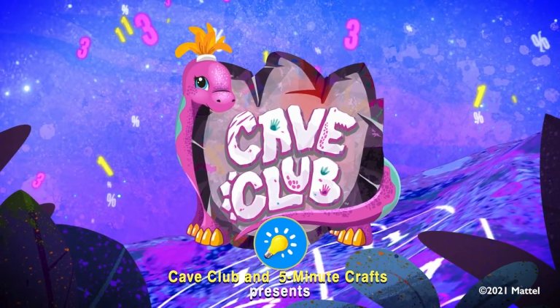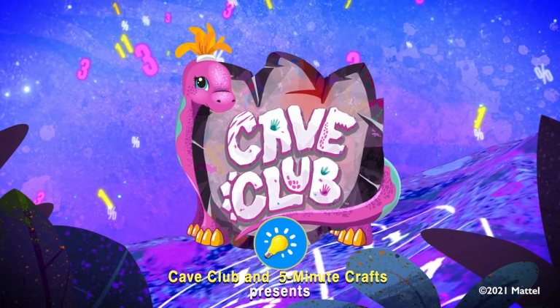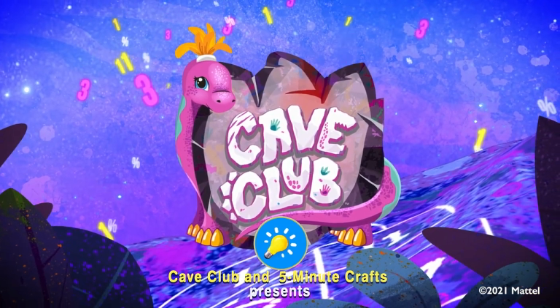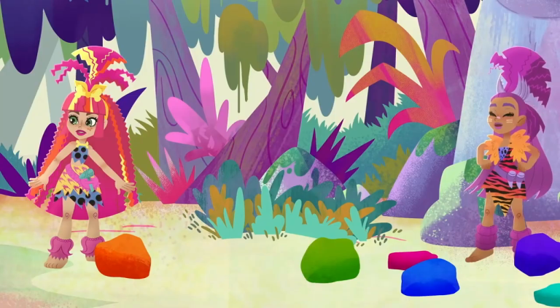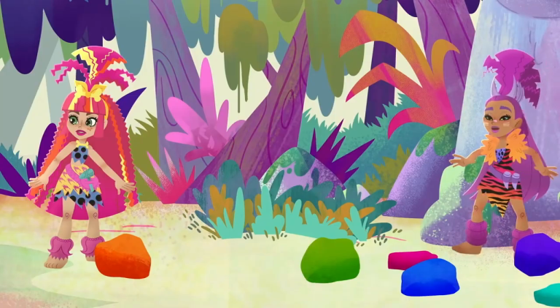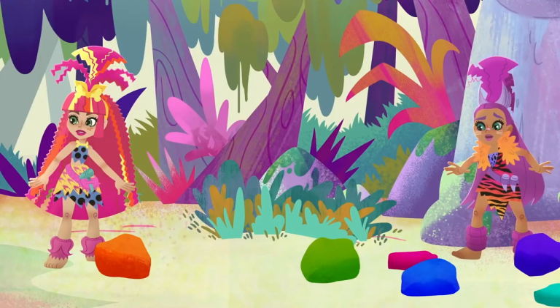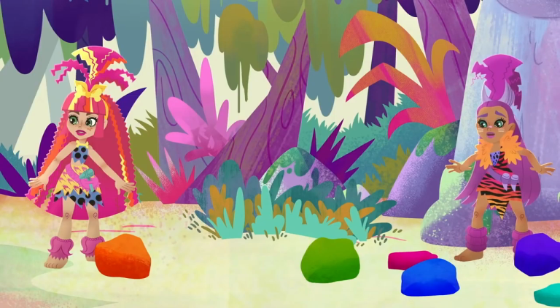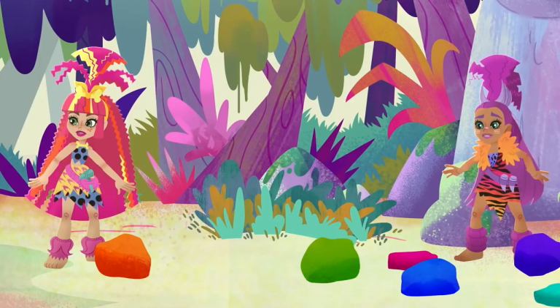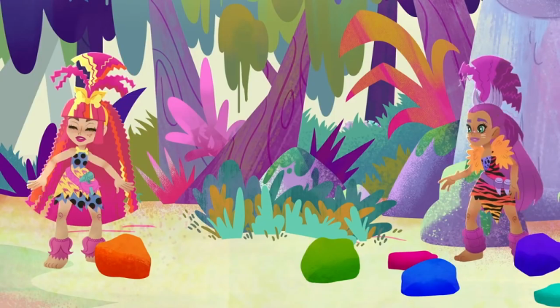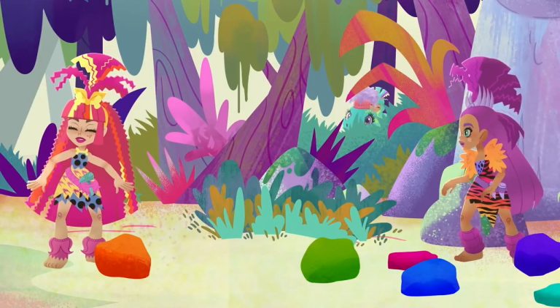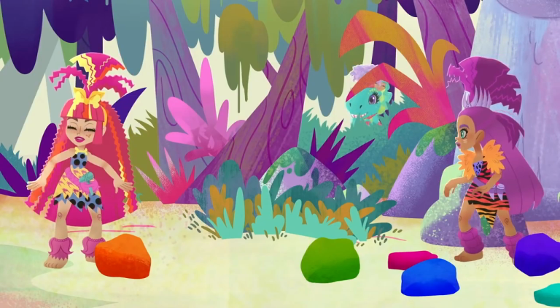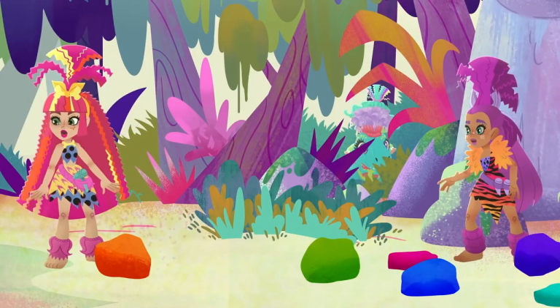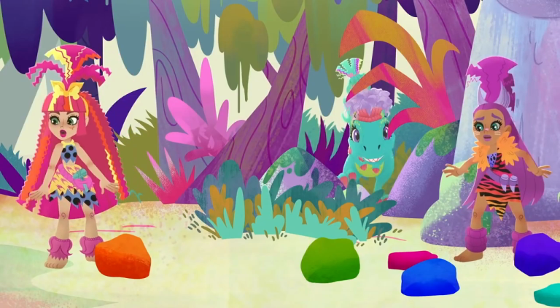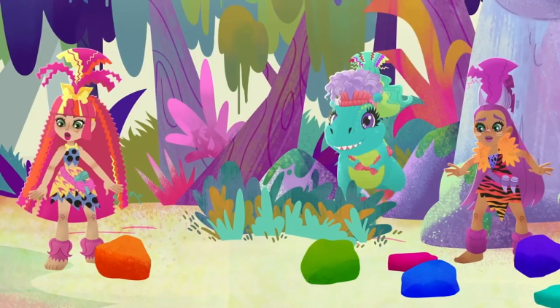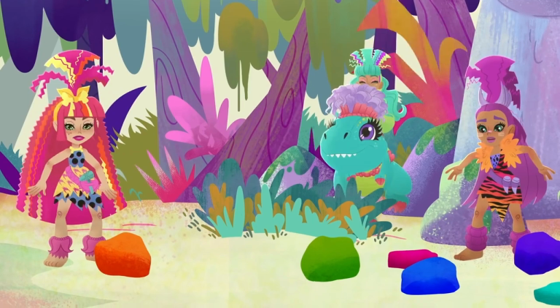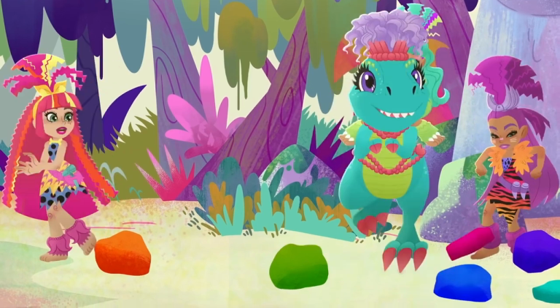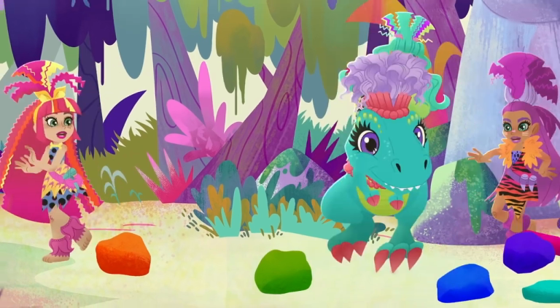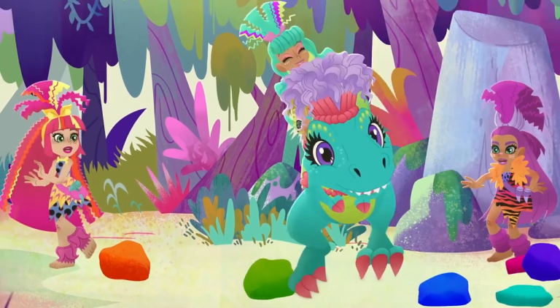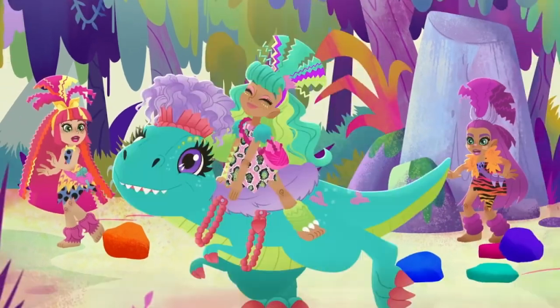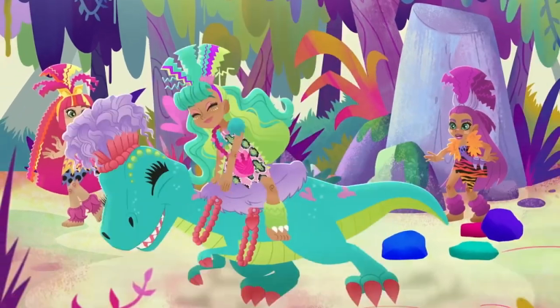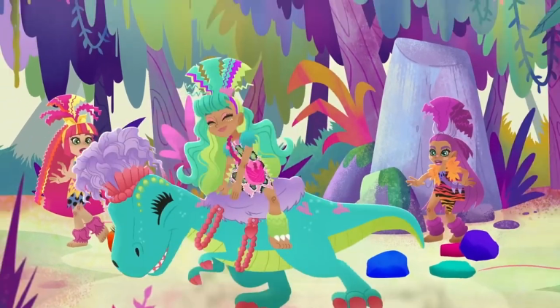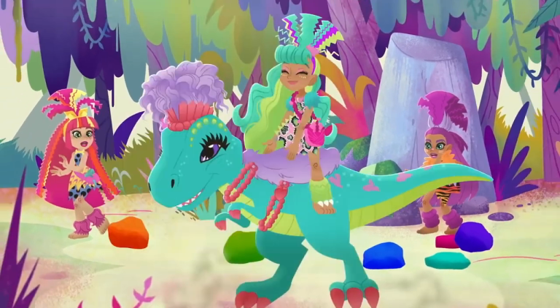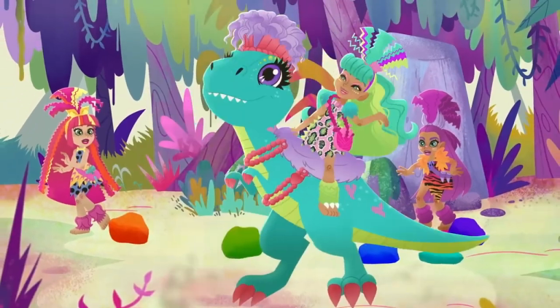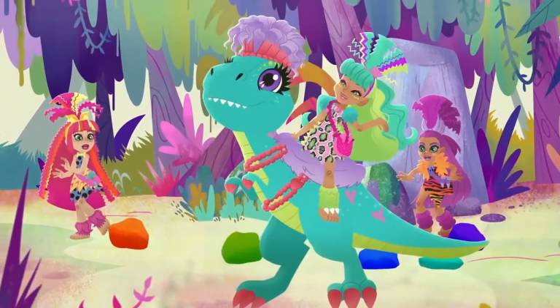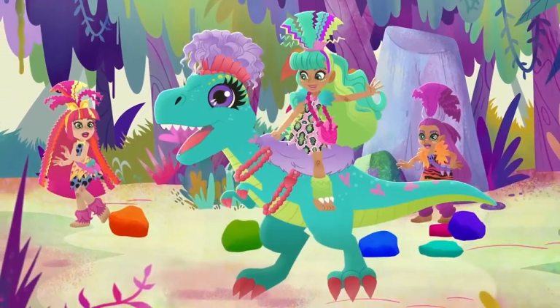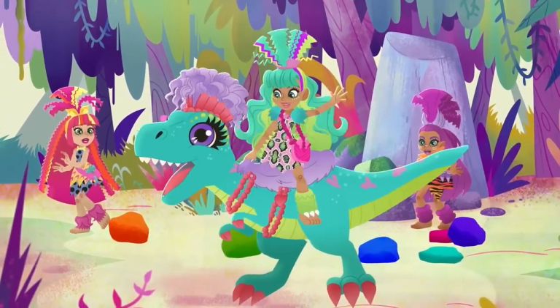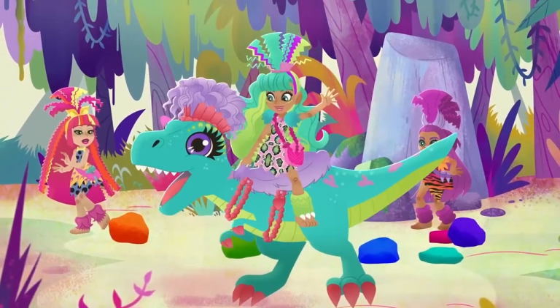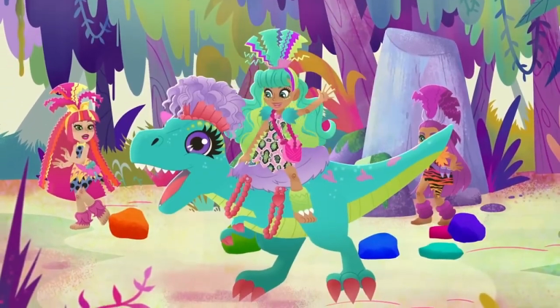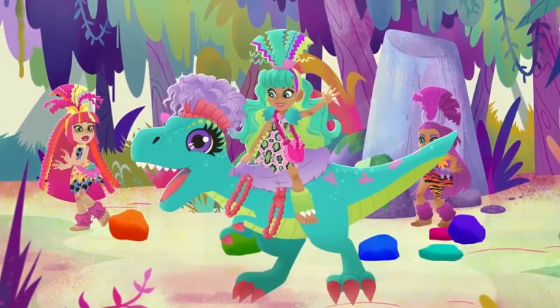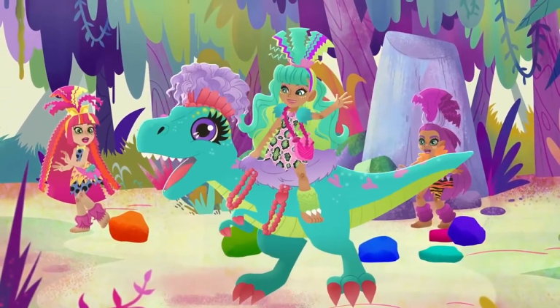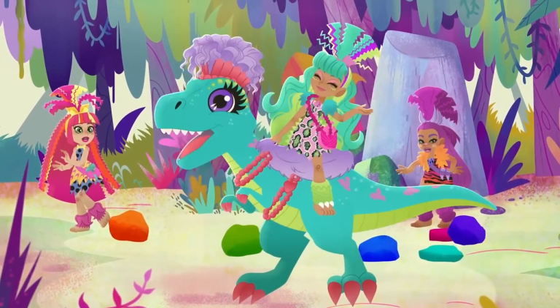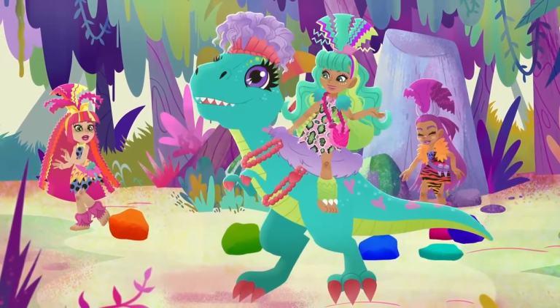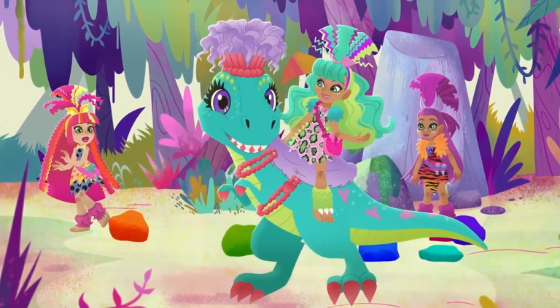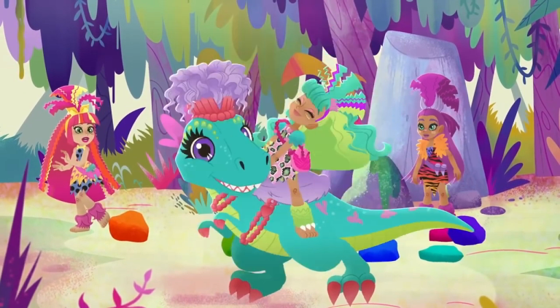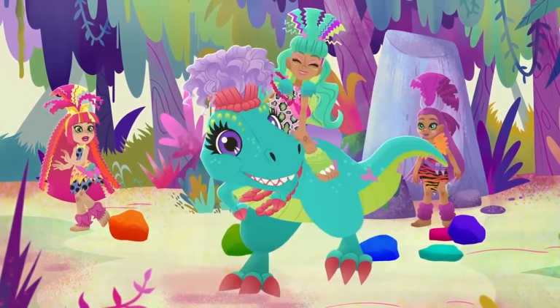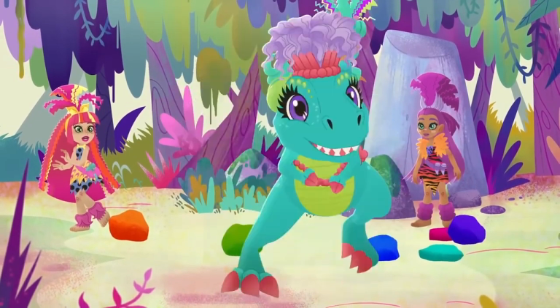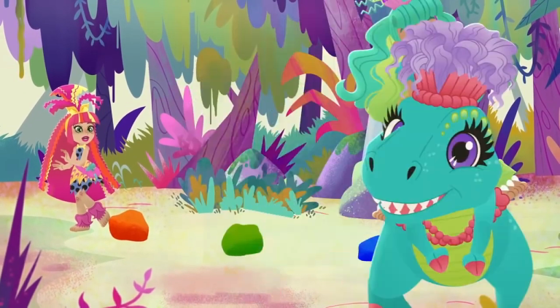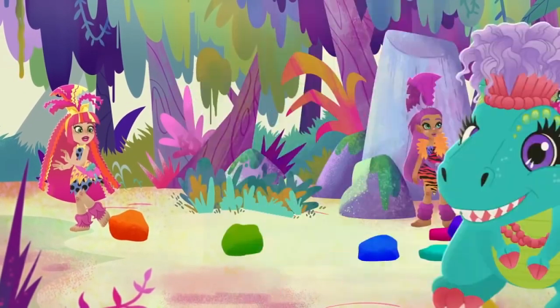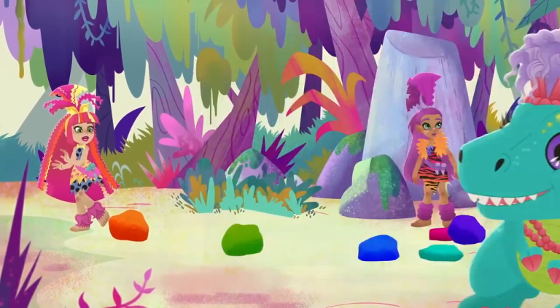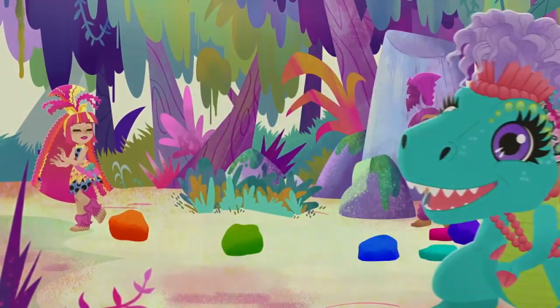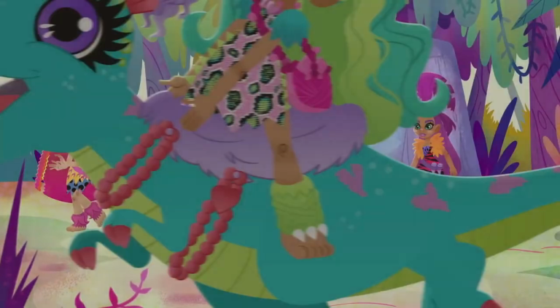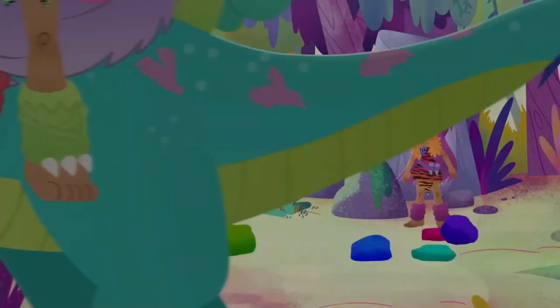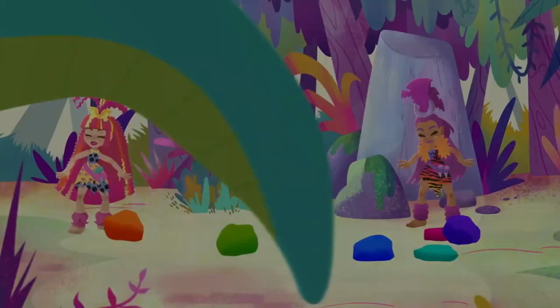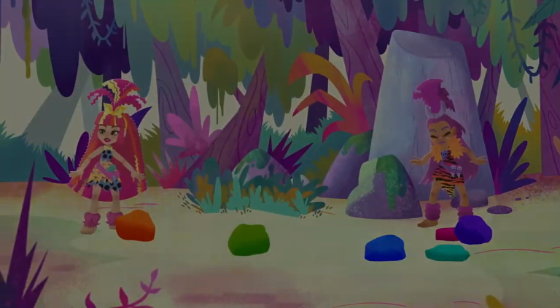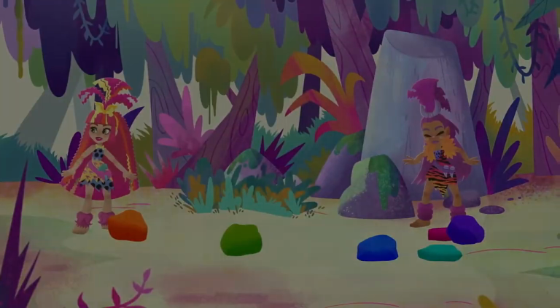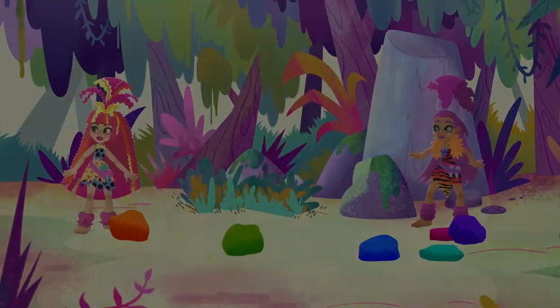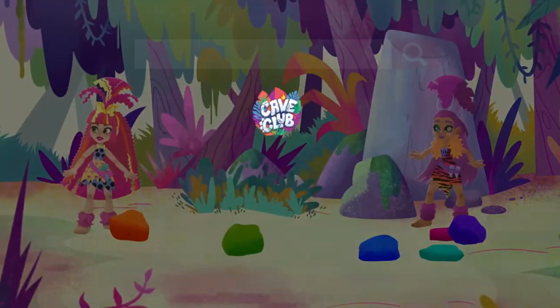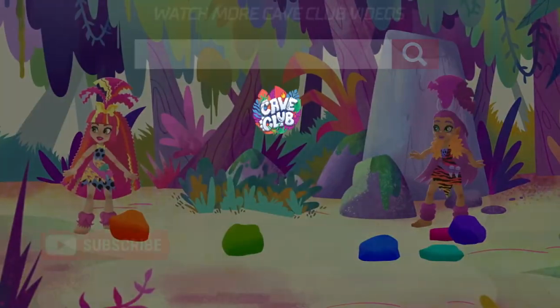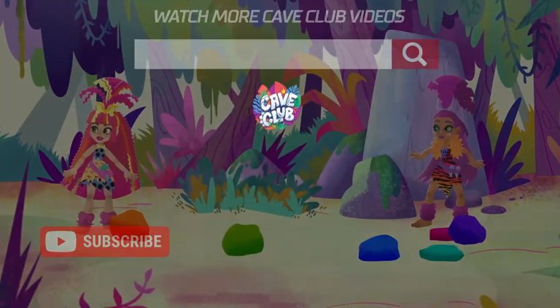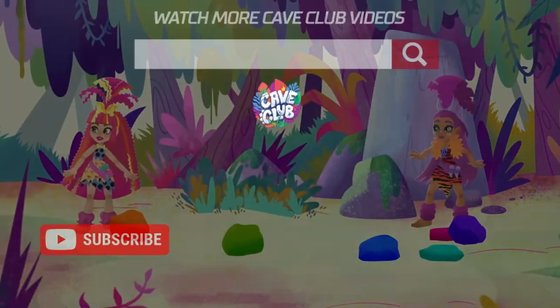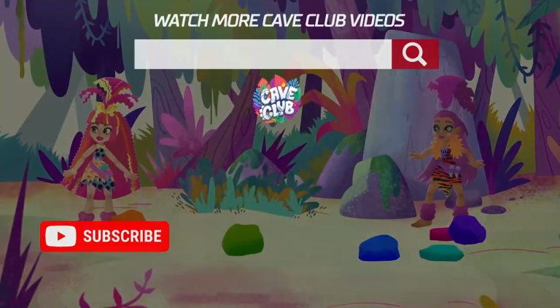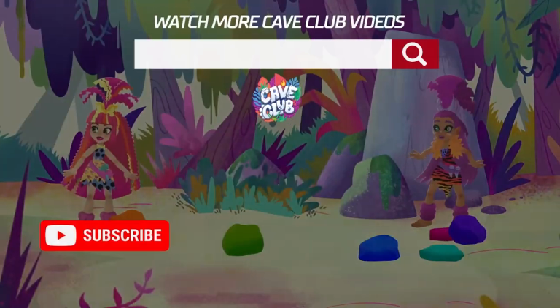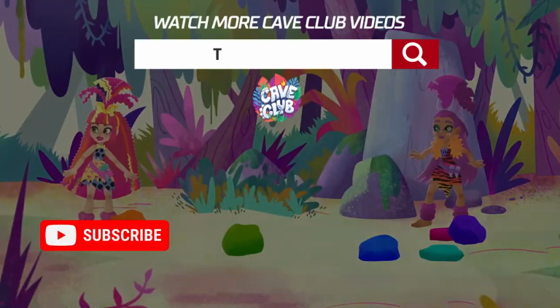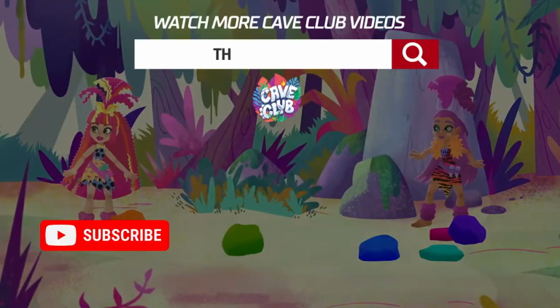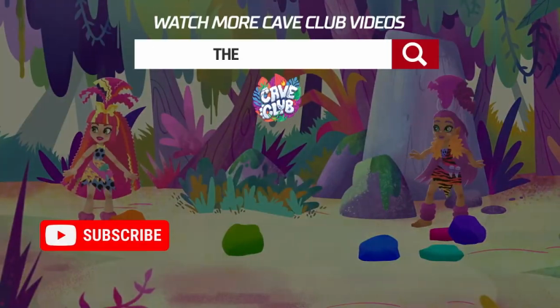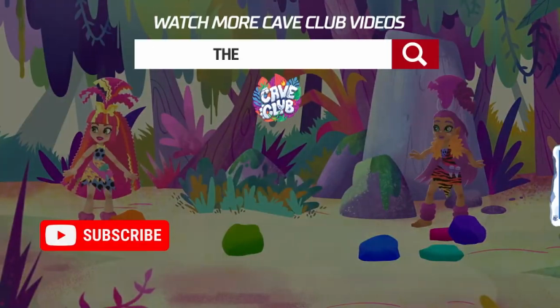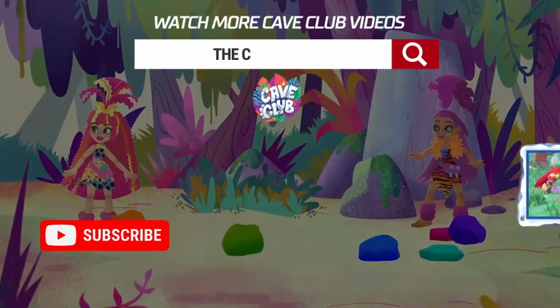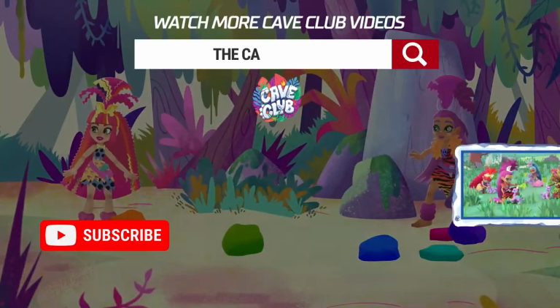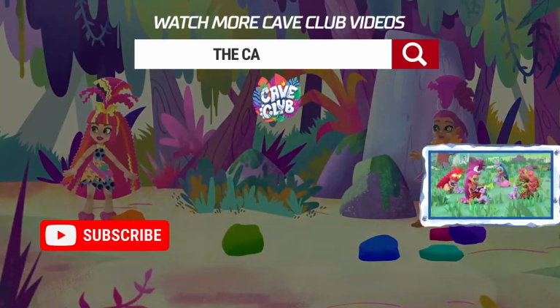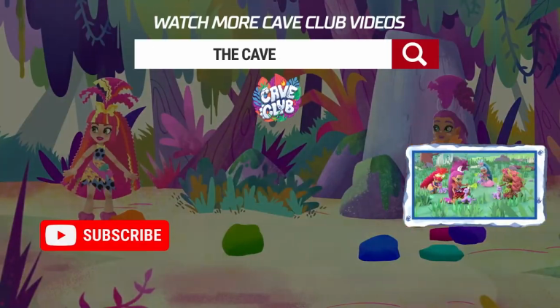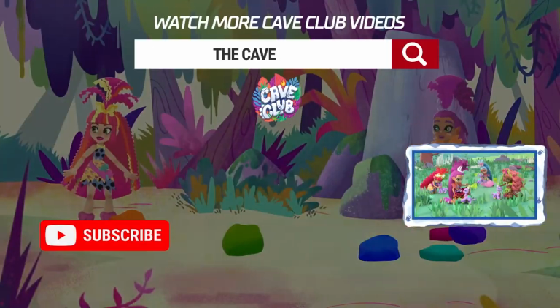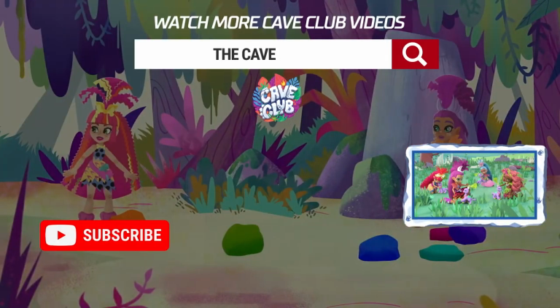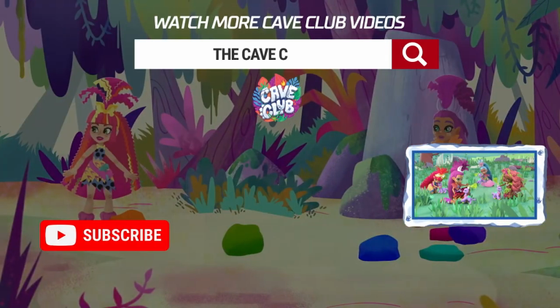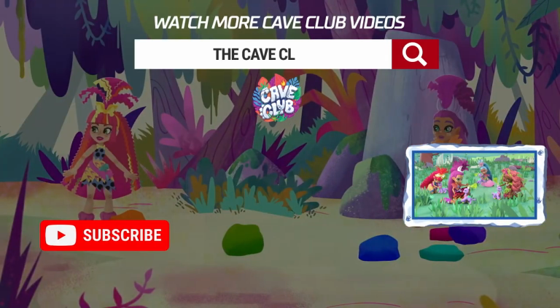Me and my best friends — working together, changing the day!